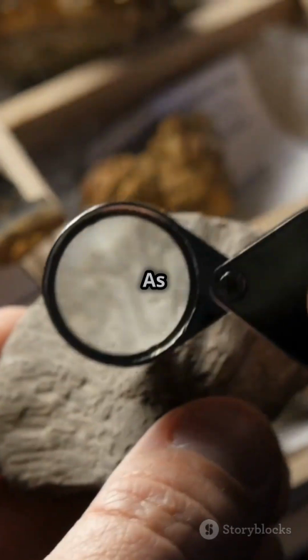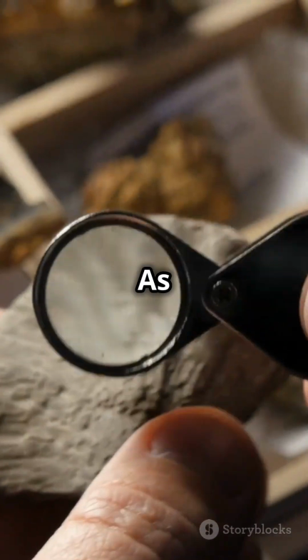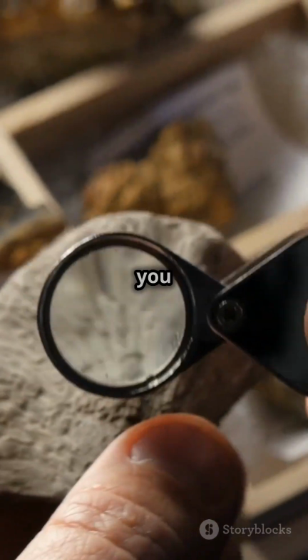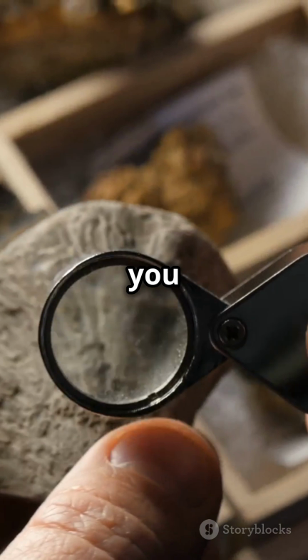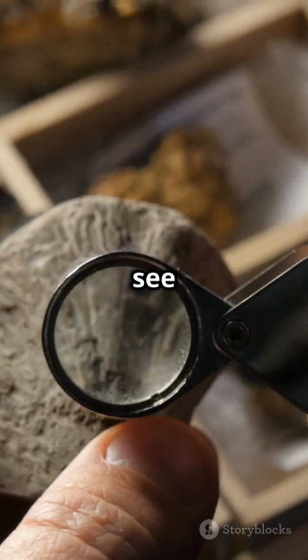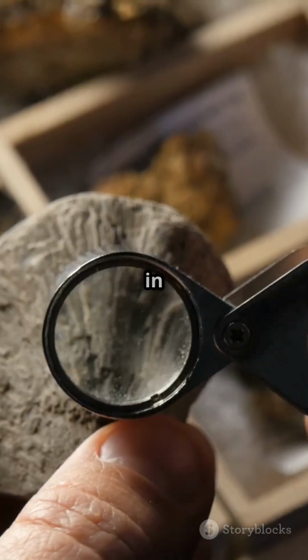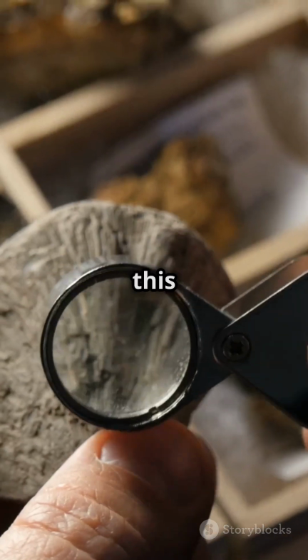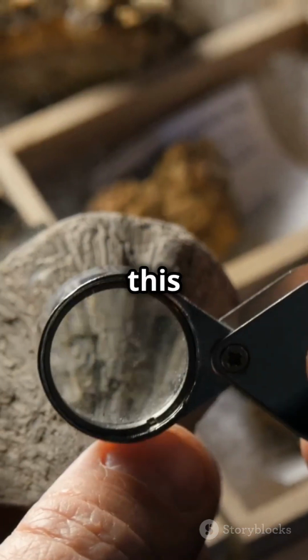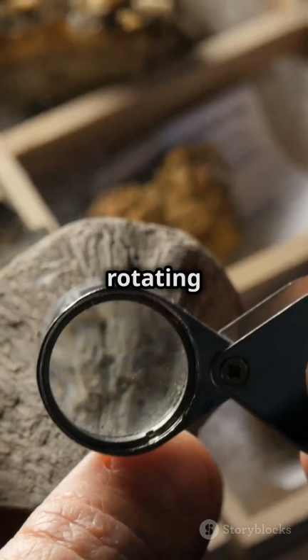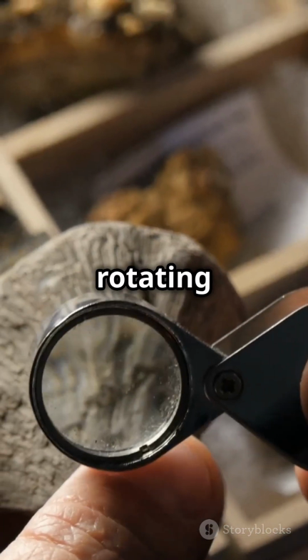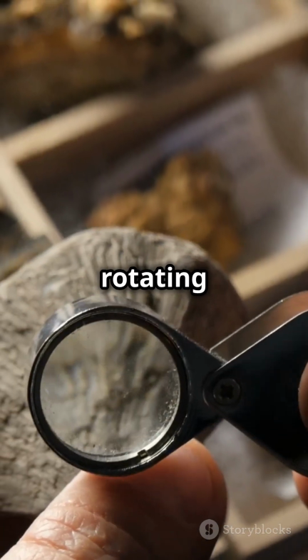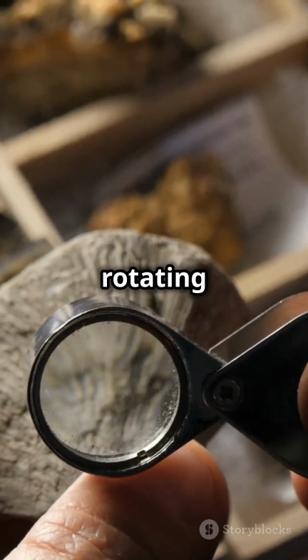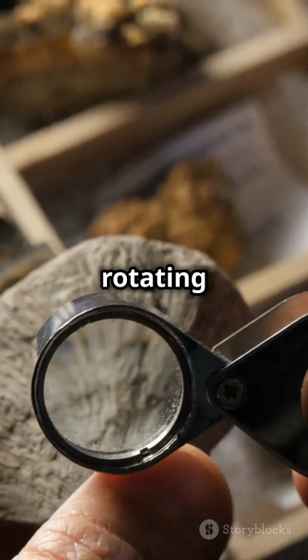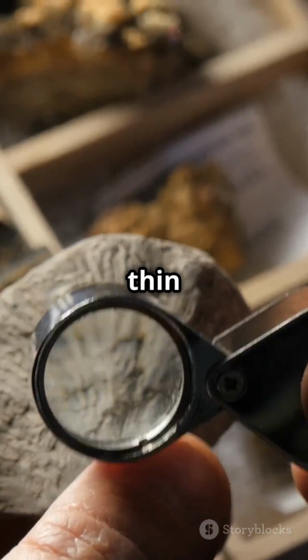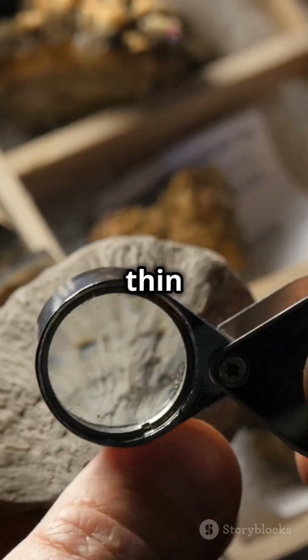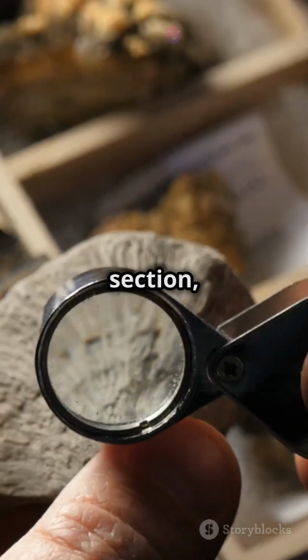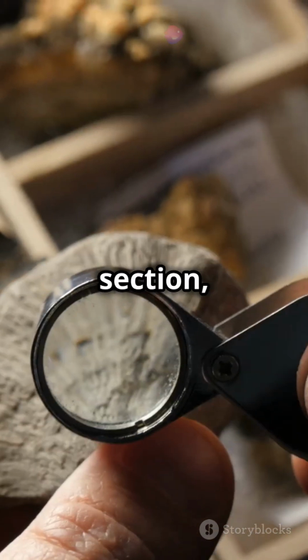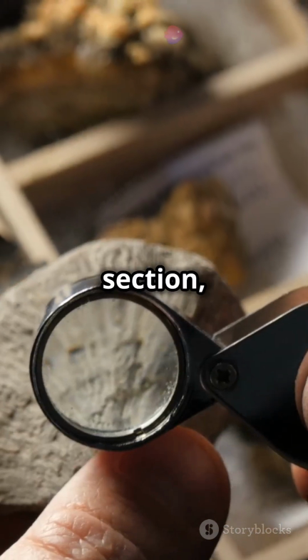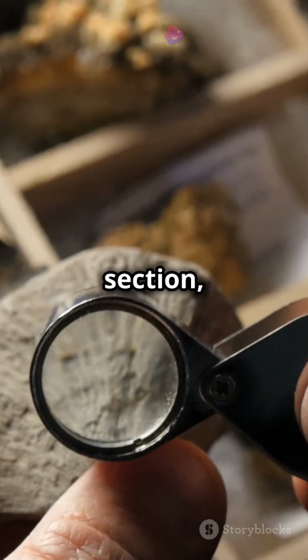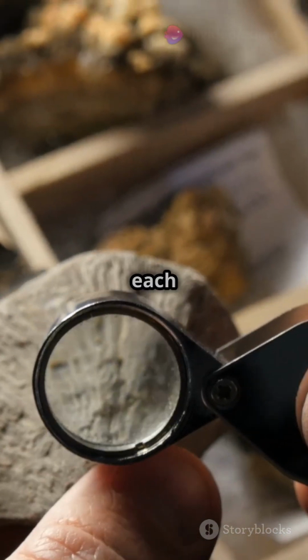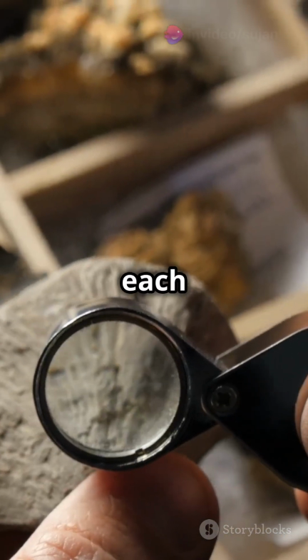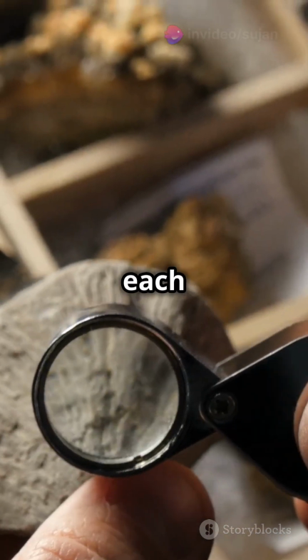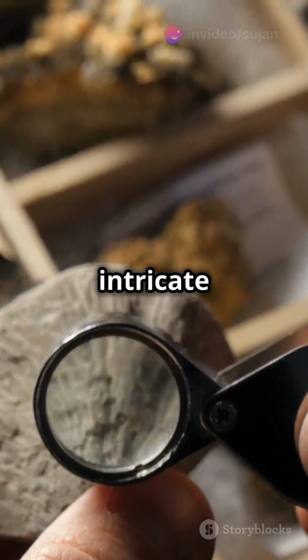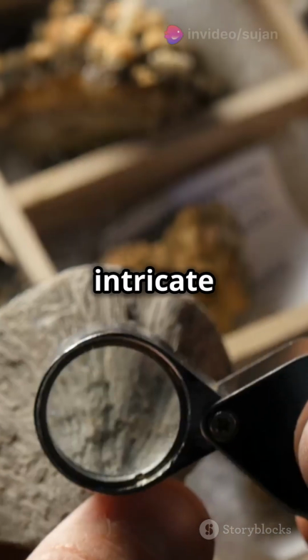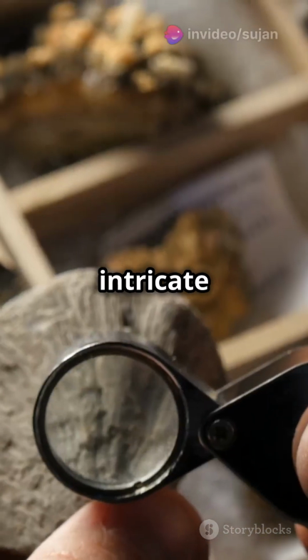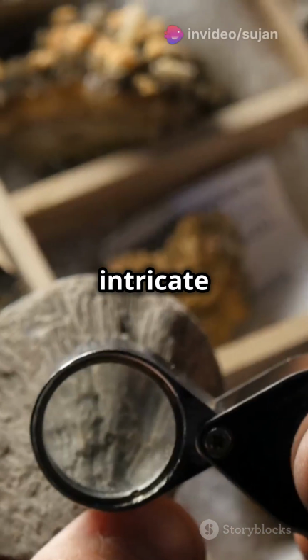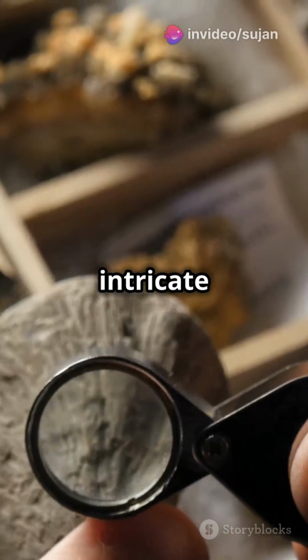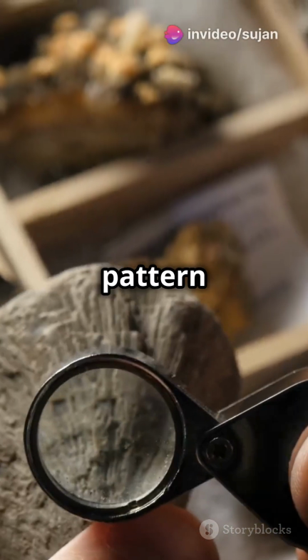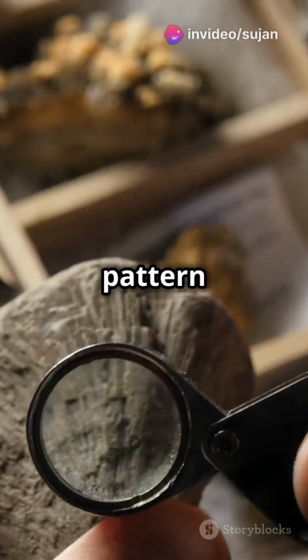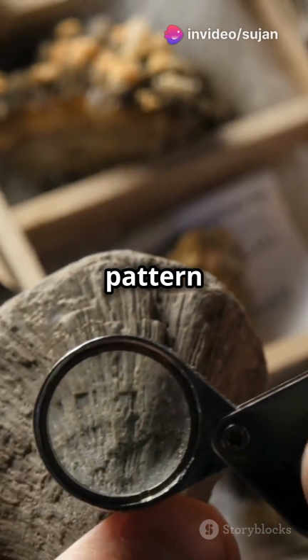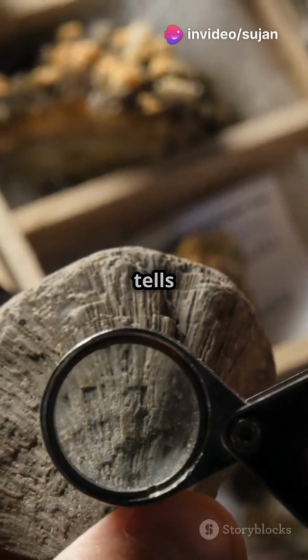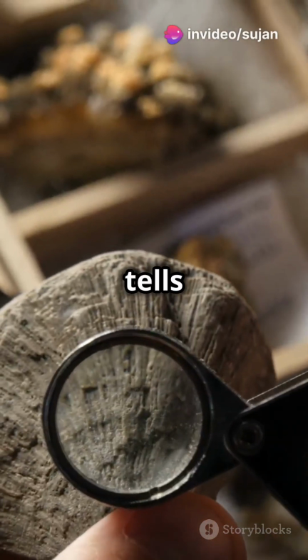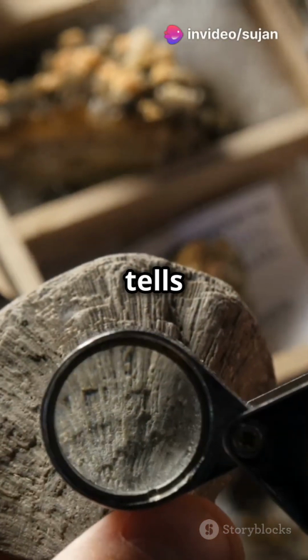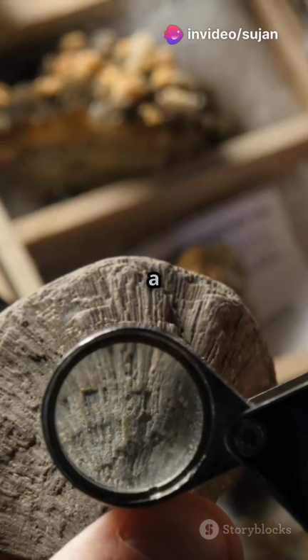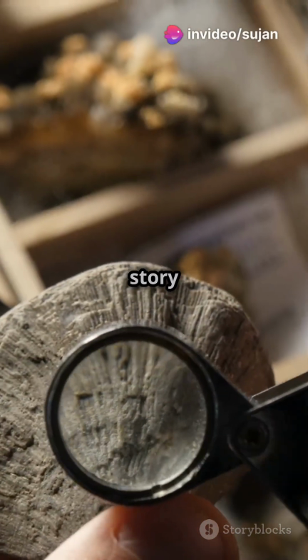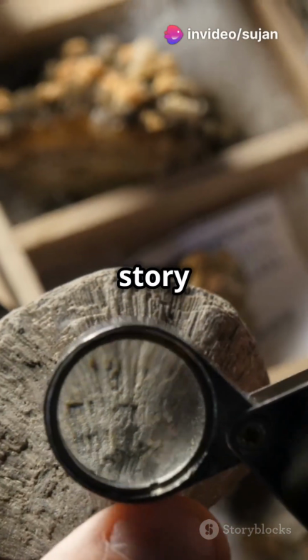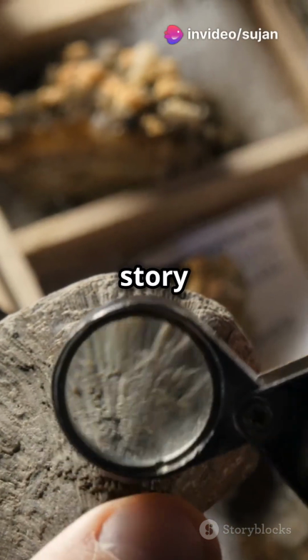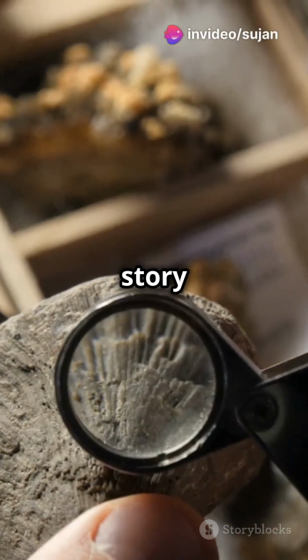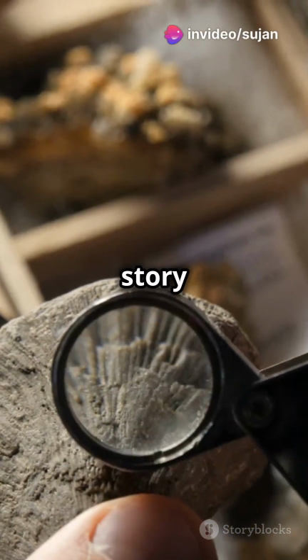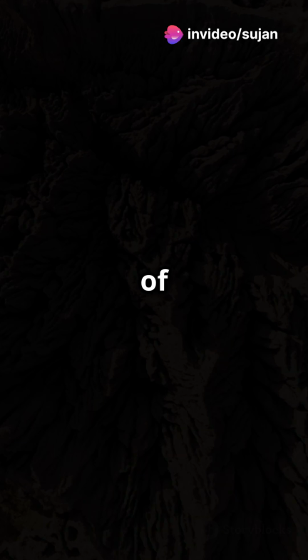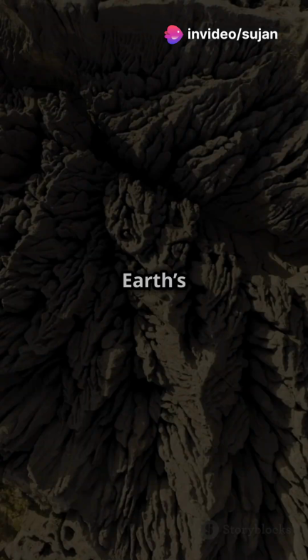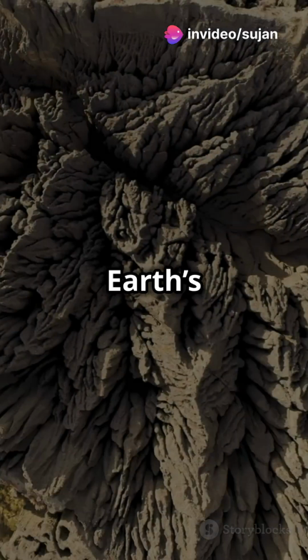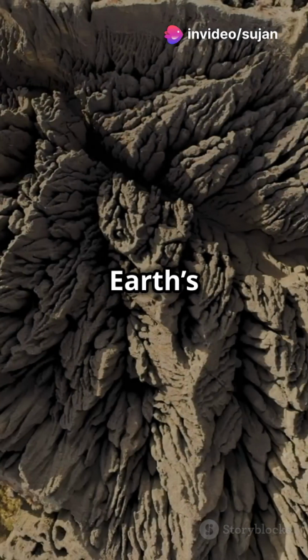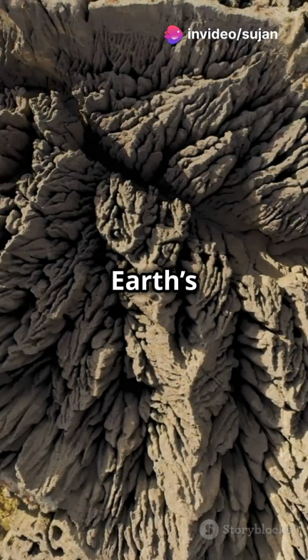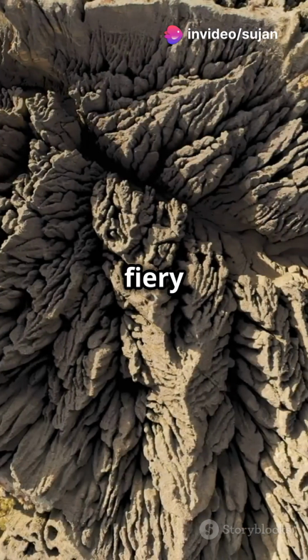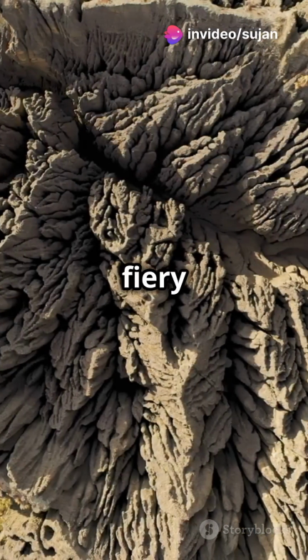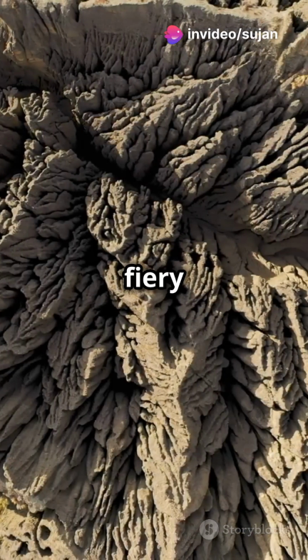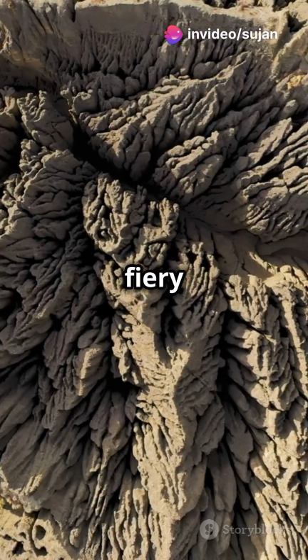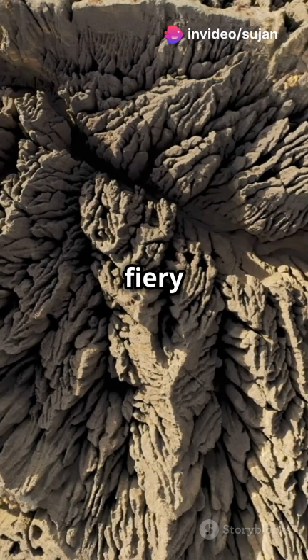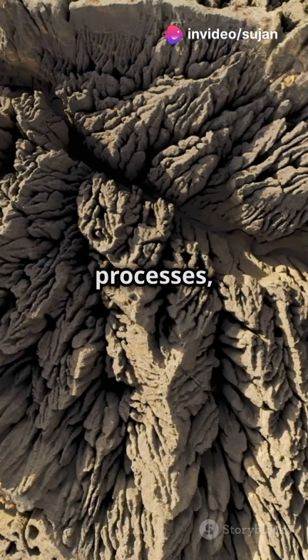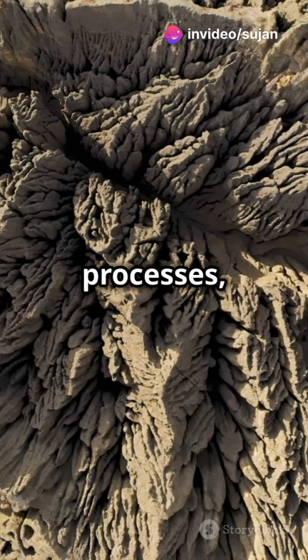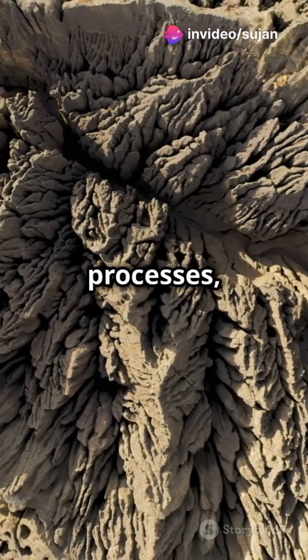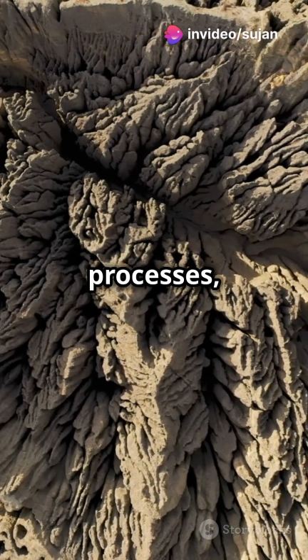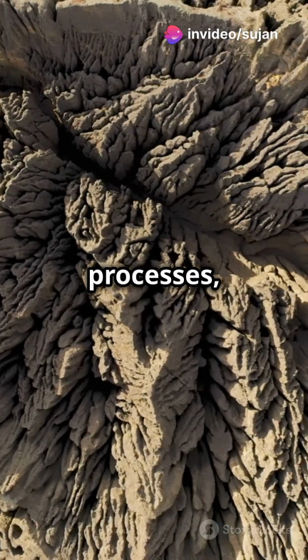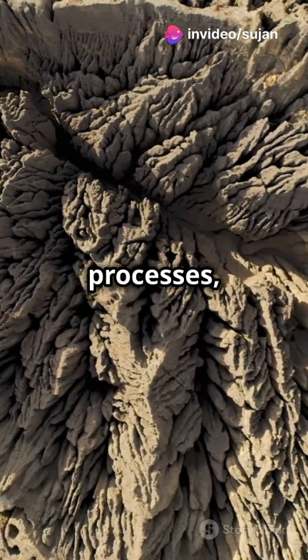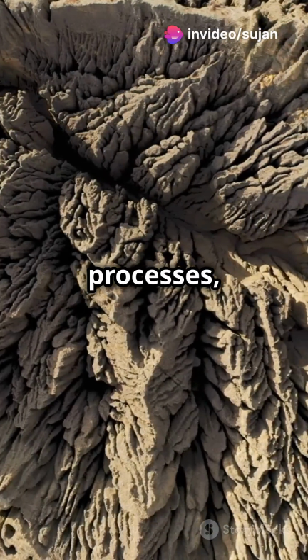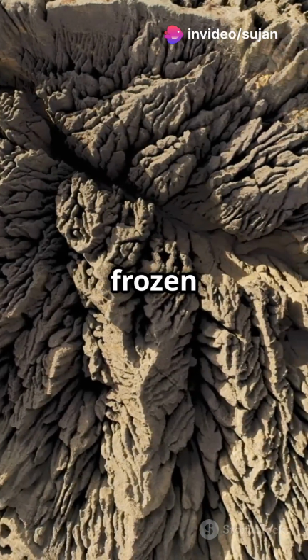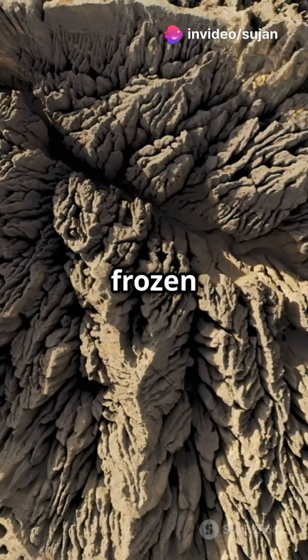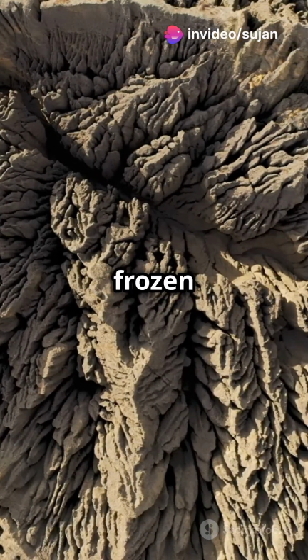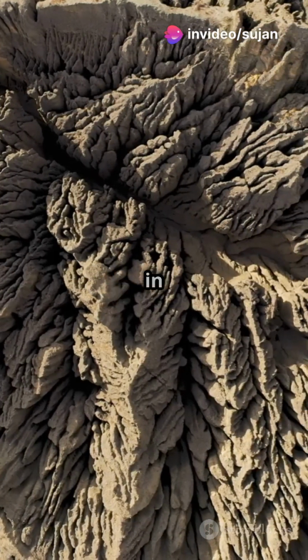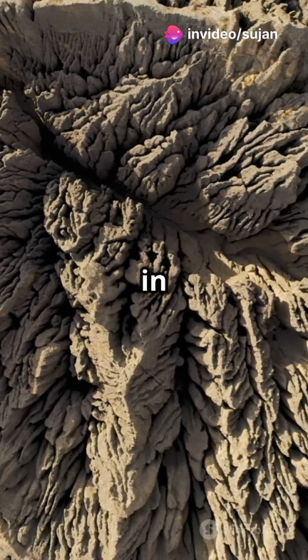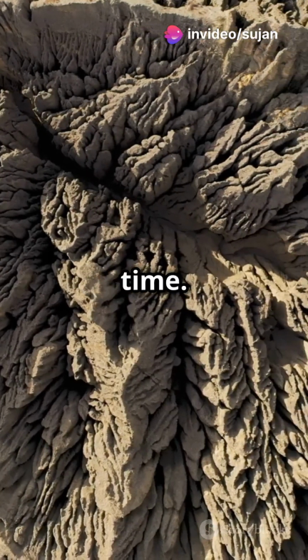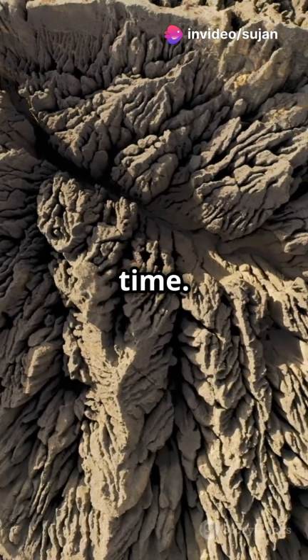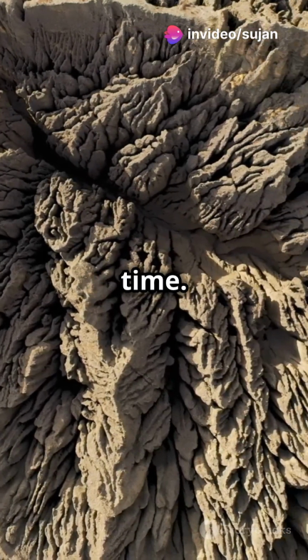As you see in this rotating thin section, each intricate pattern tells a story of Earth's fiery processes frozen in time.